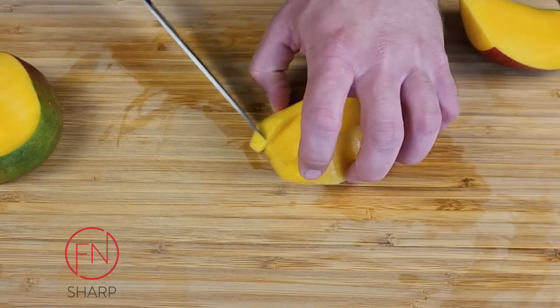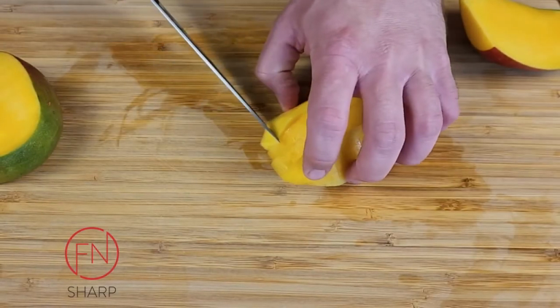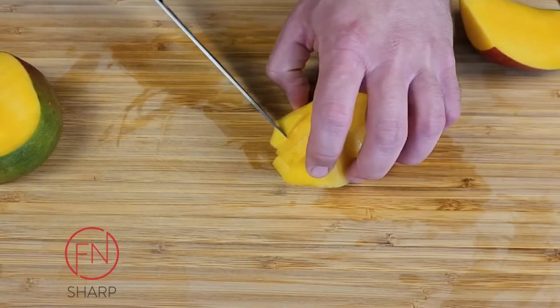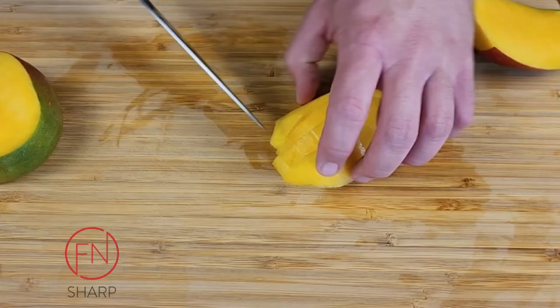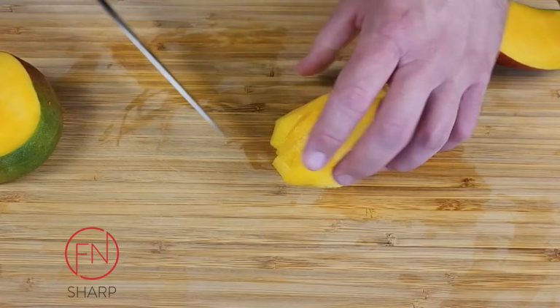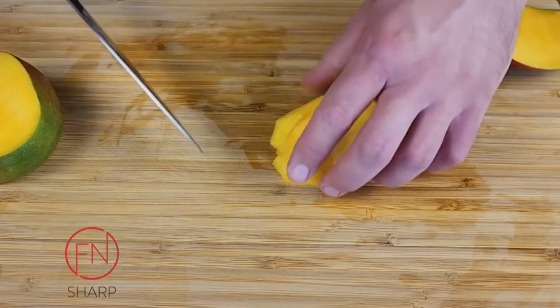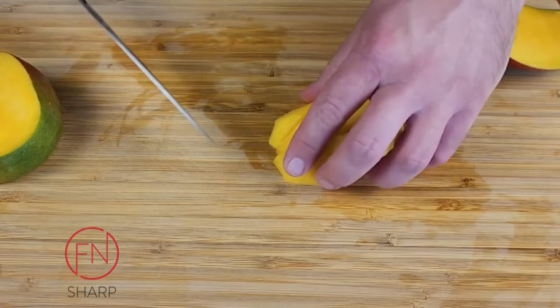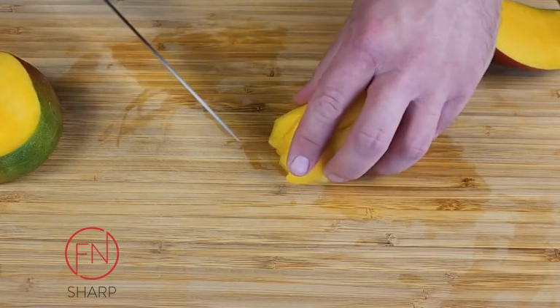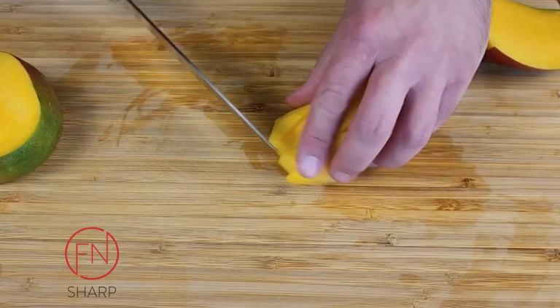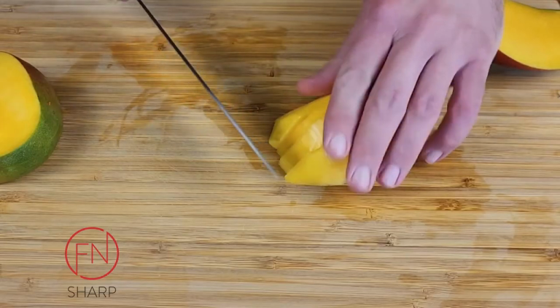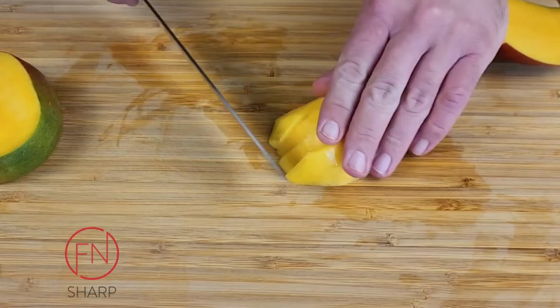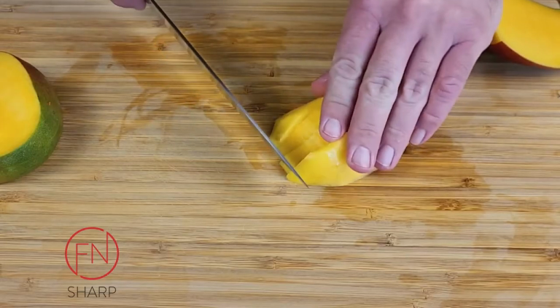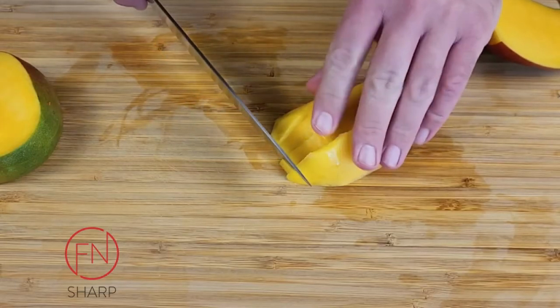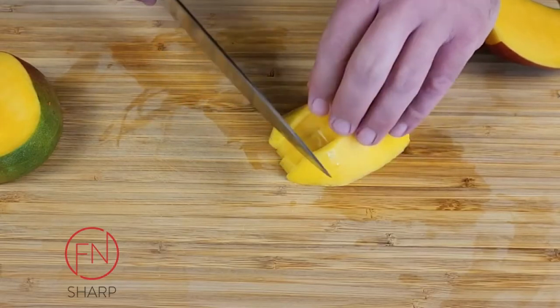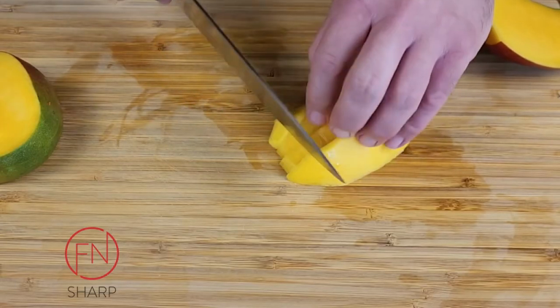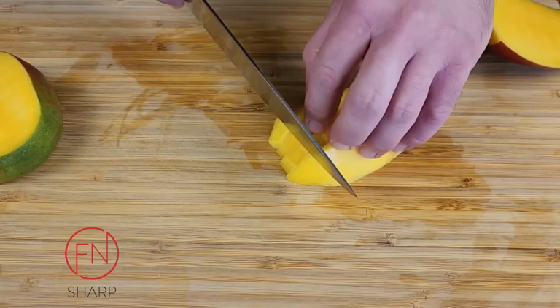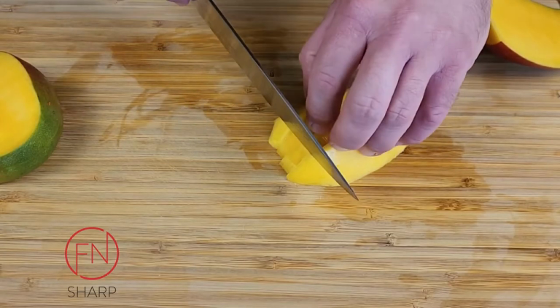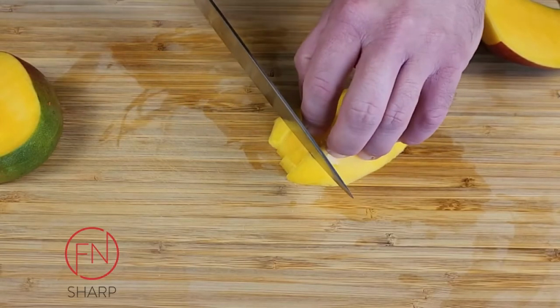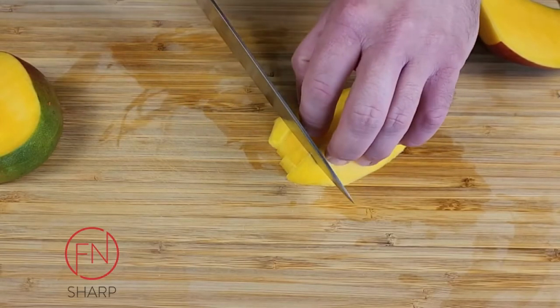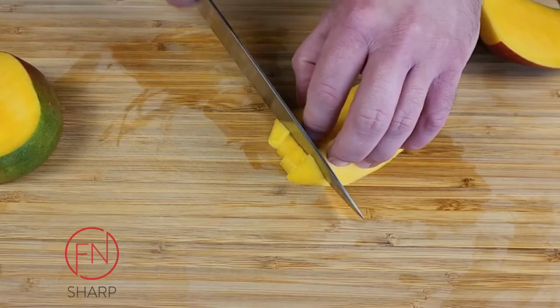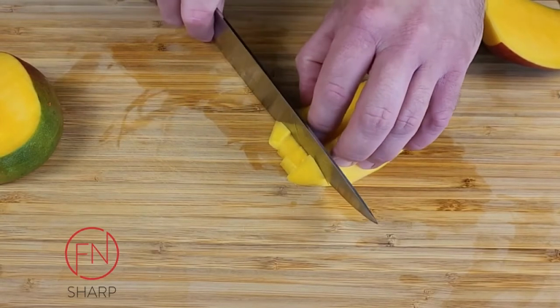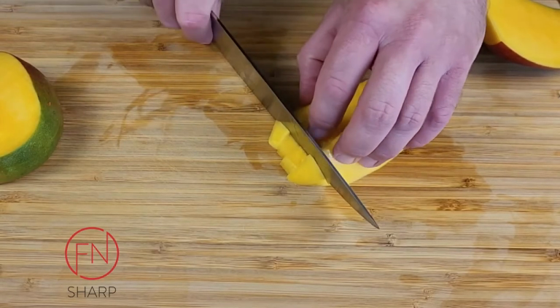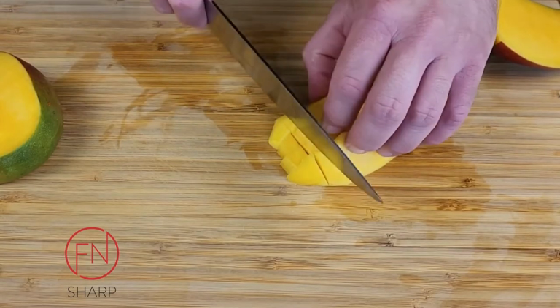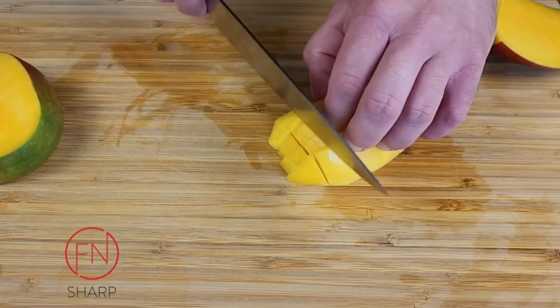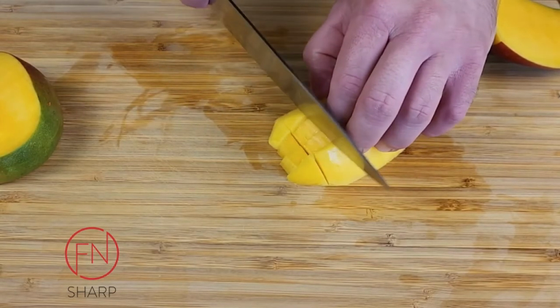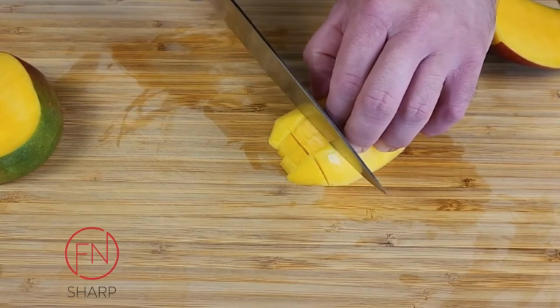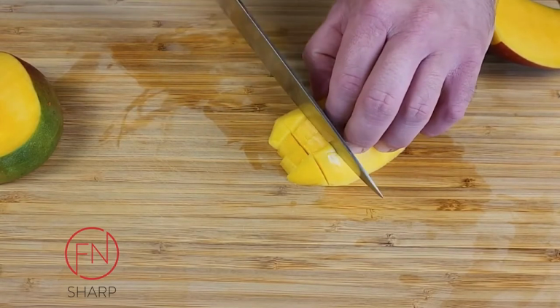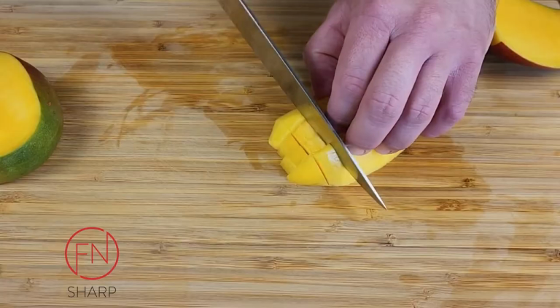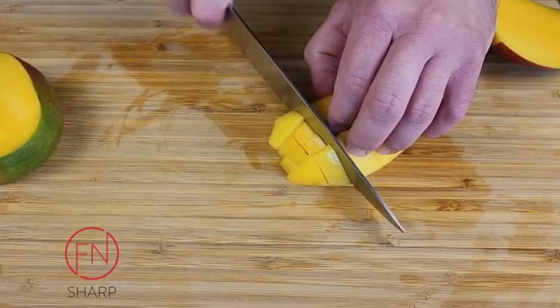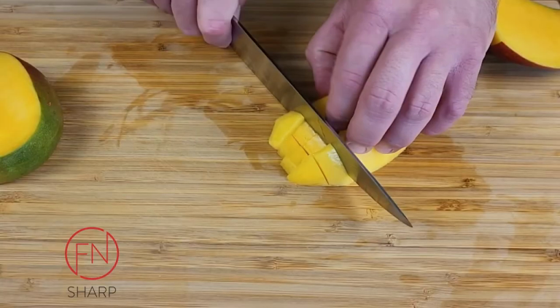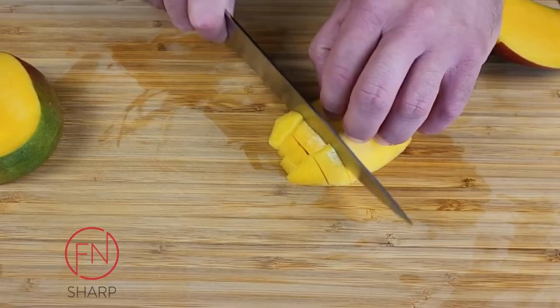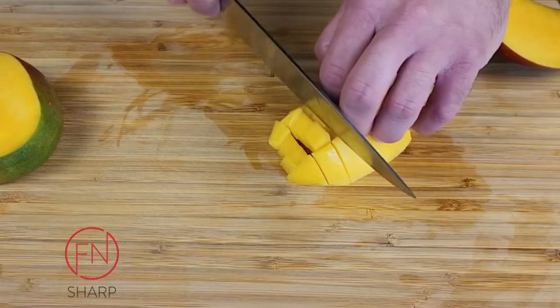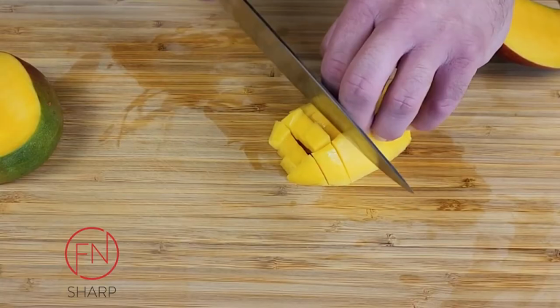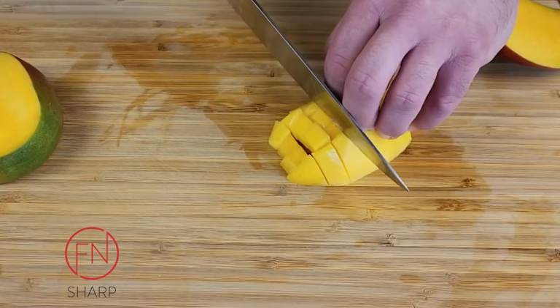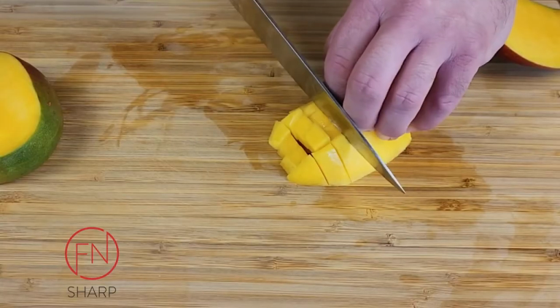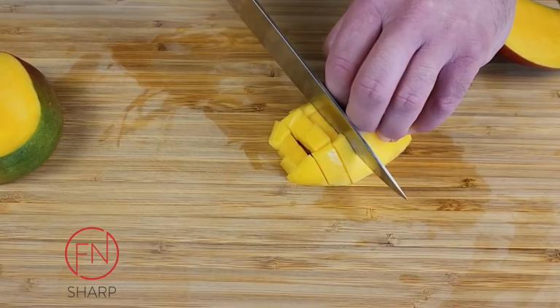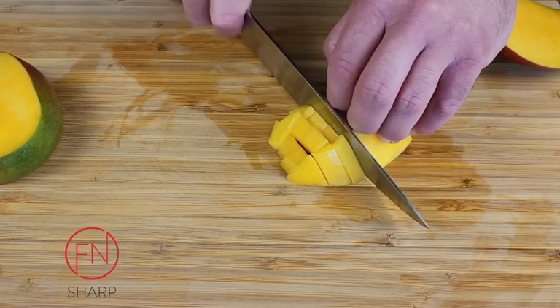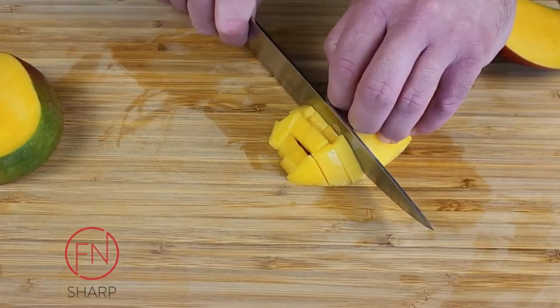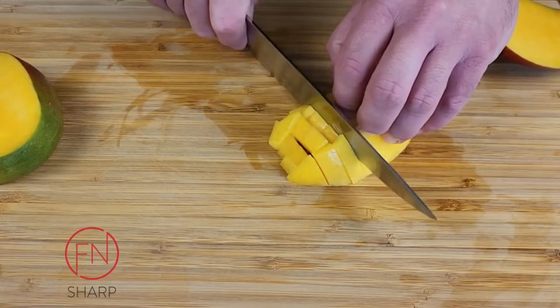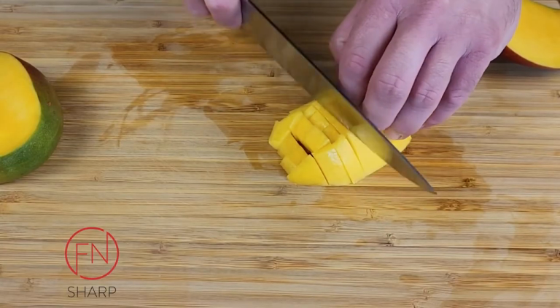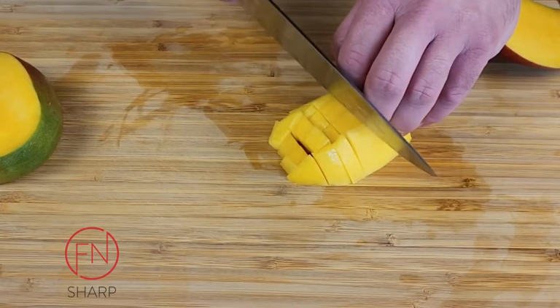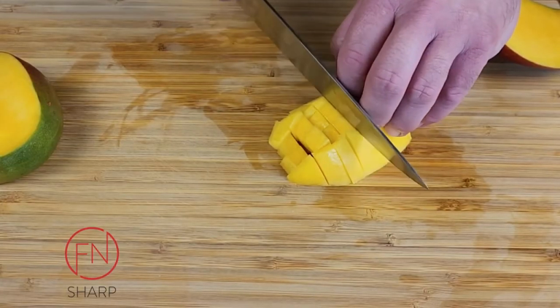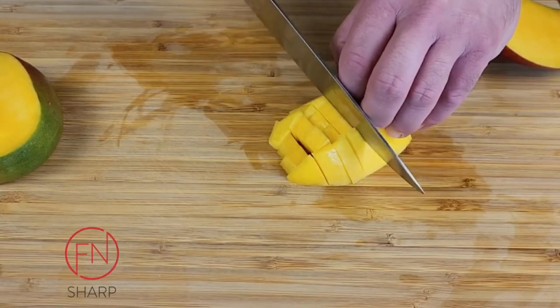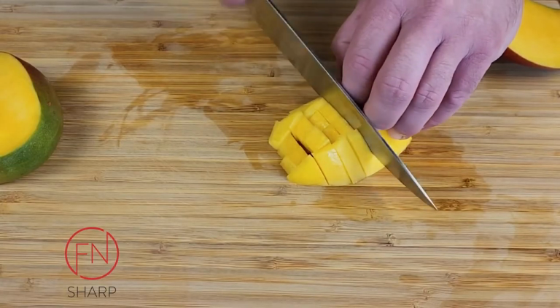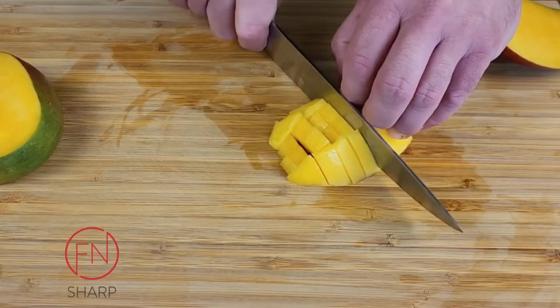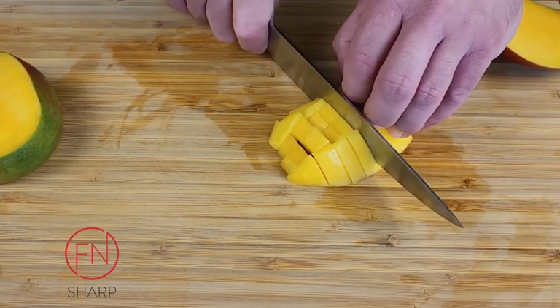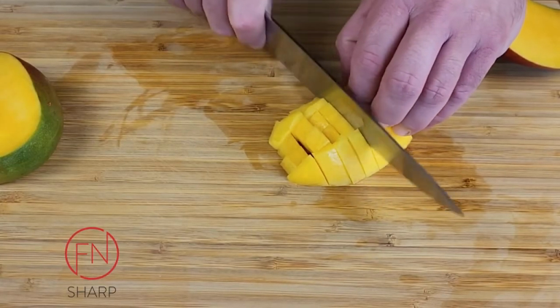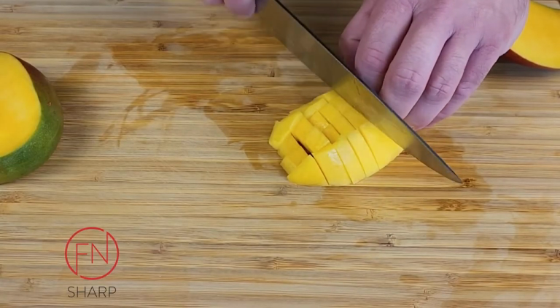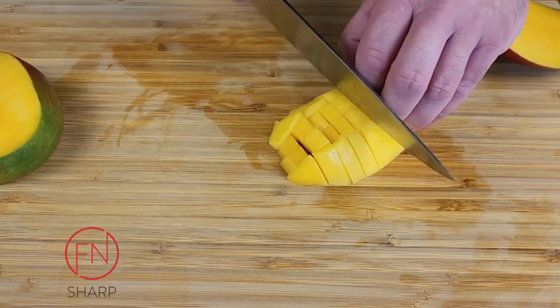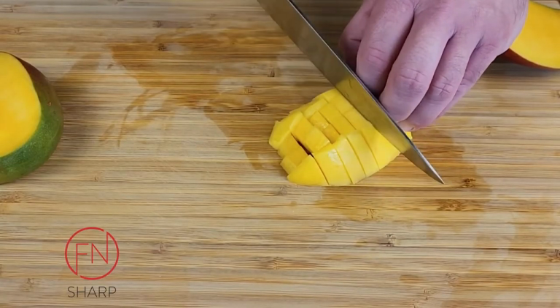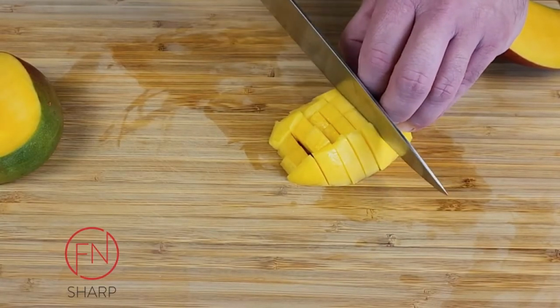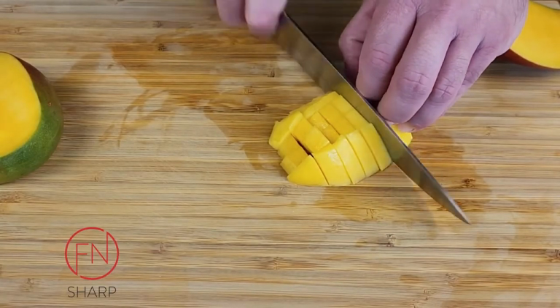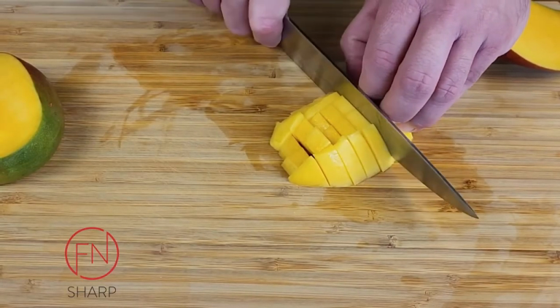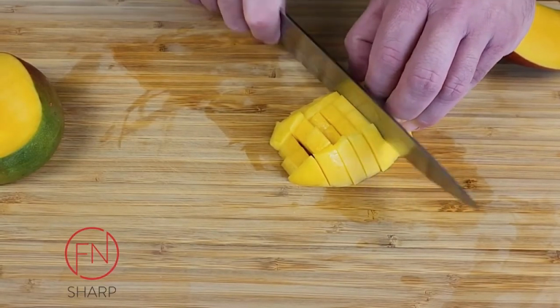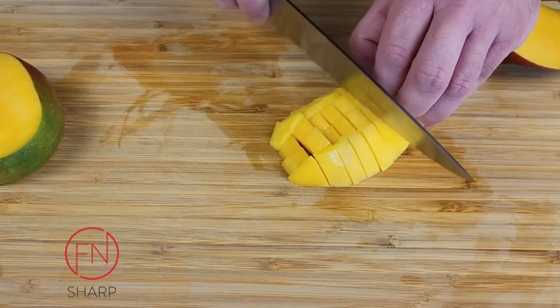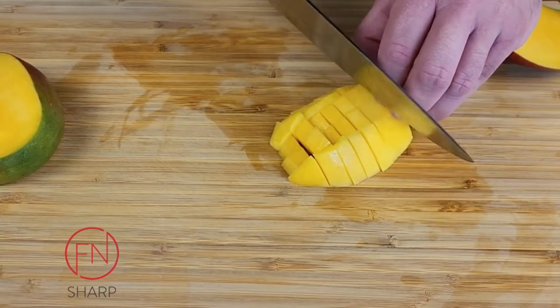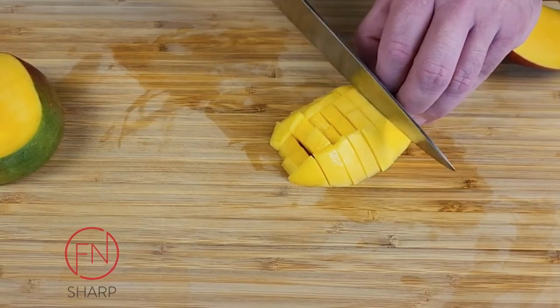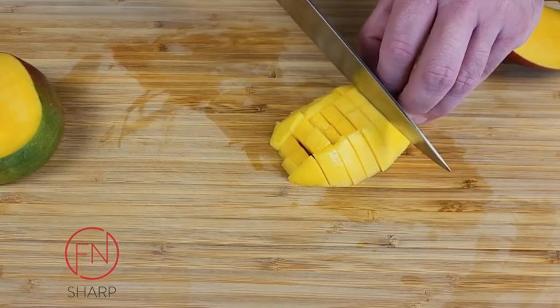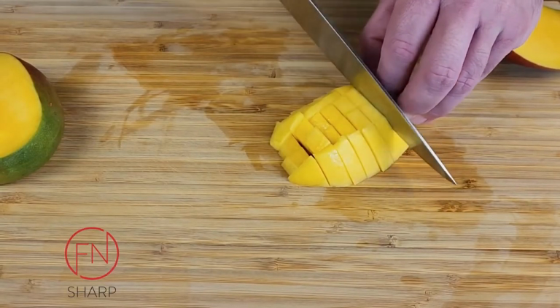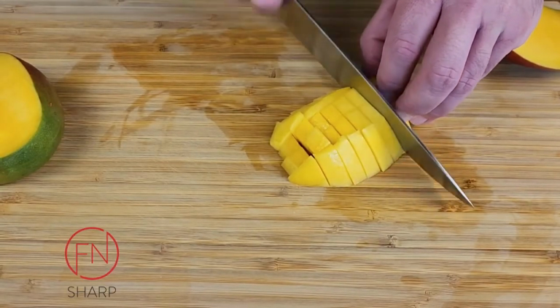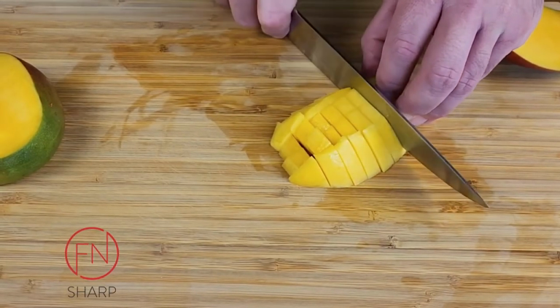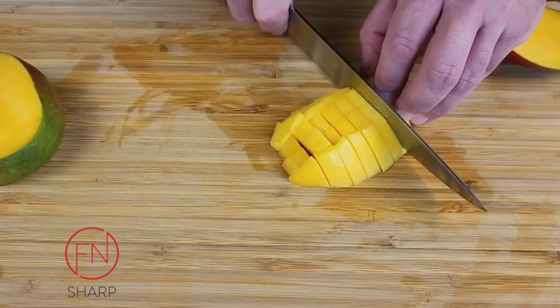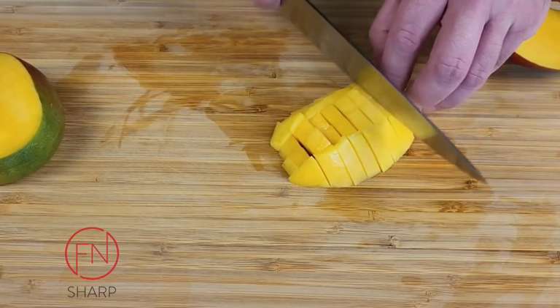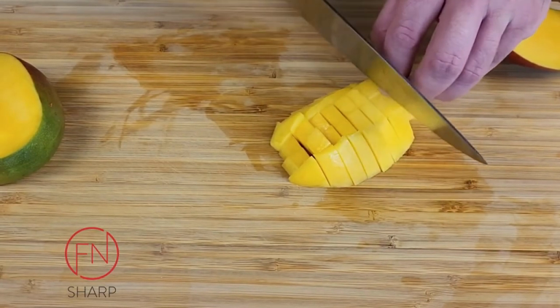We're going to line them up and cut across the slices to create a dice. How big of a dice? That's up to you.